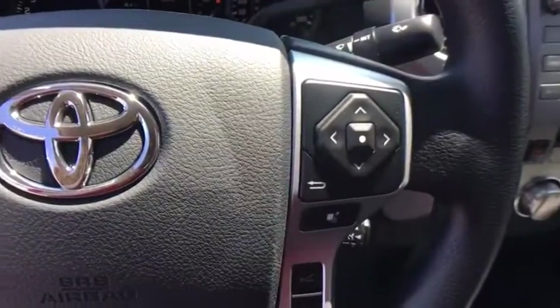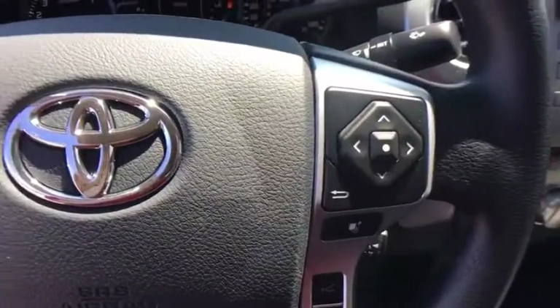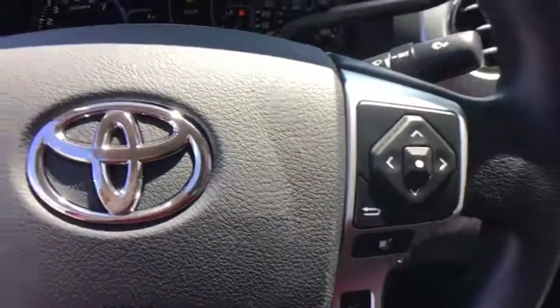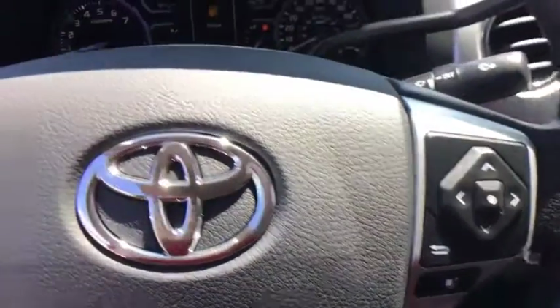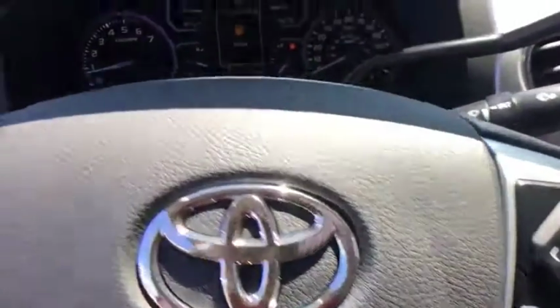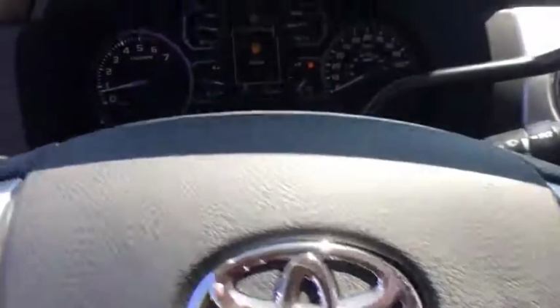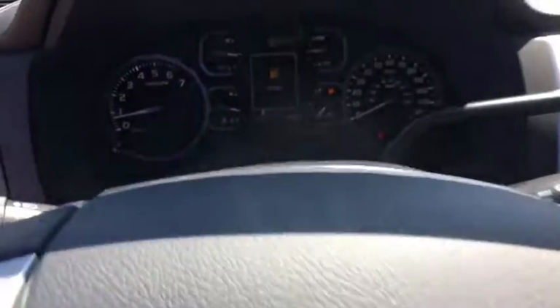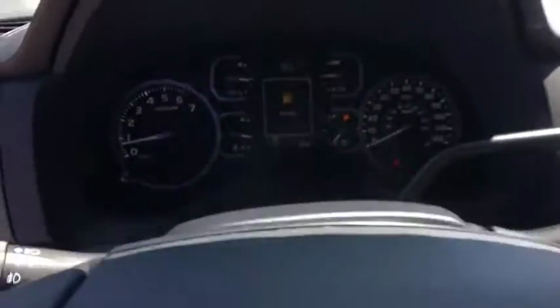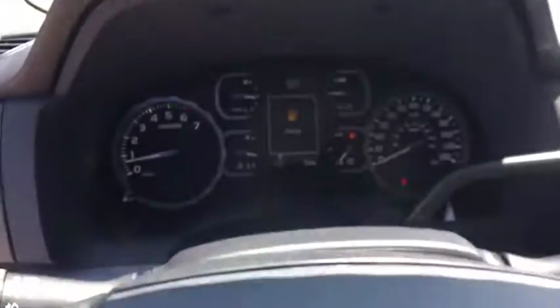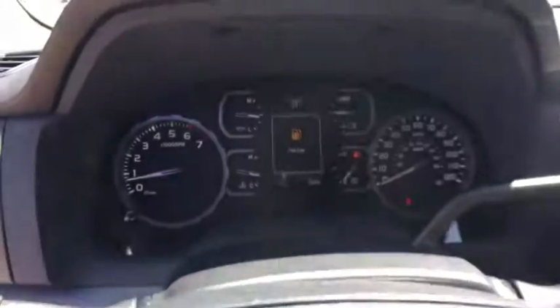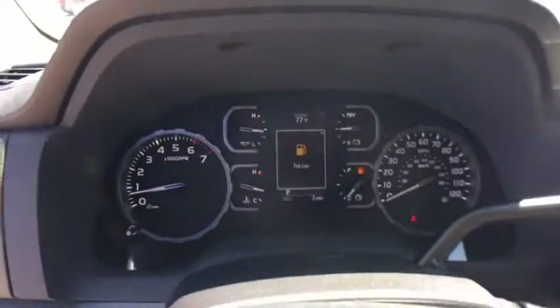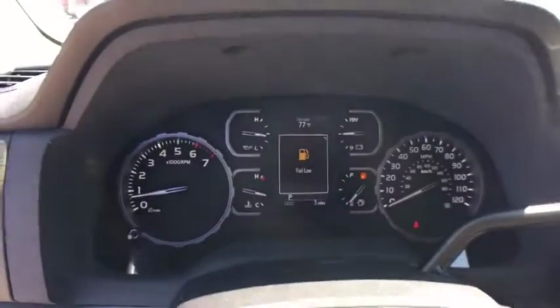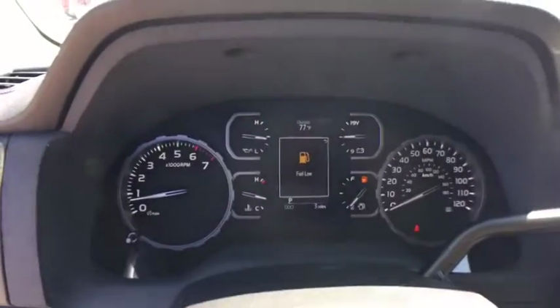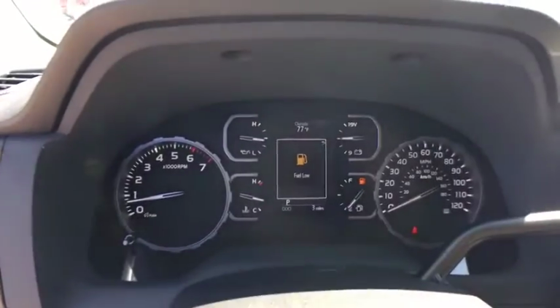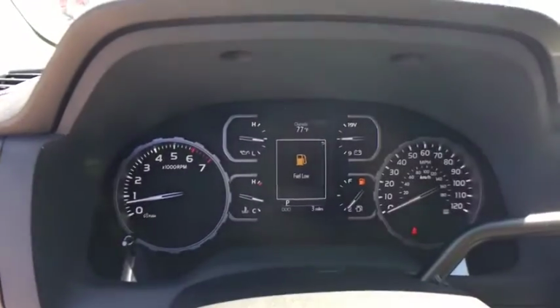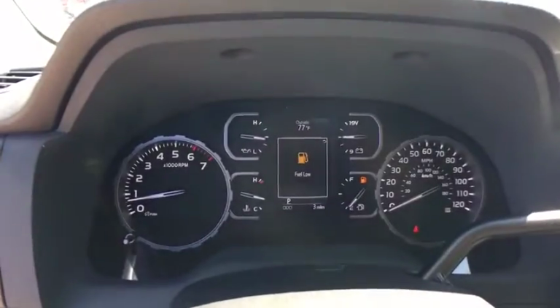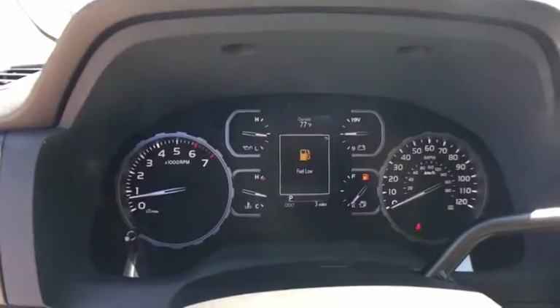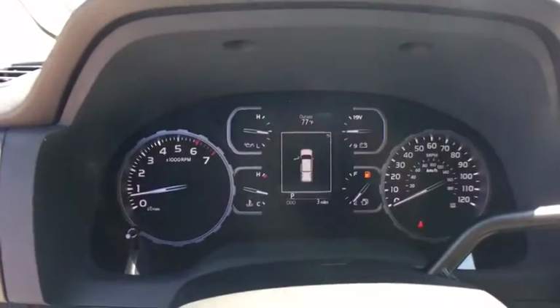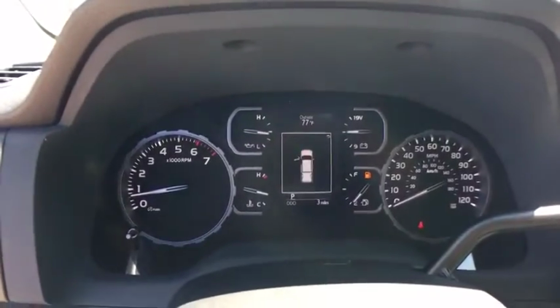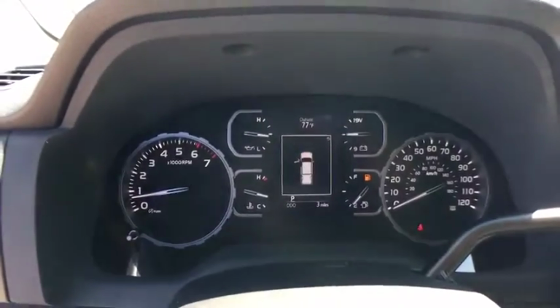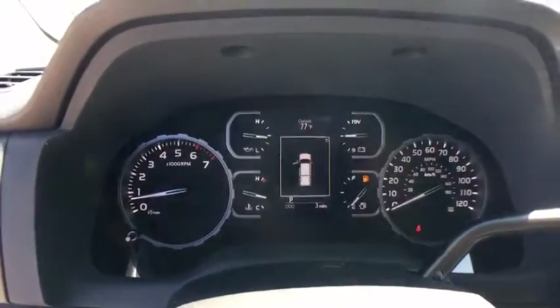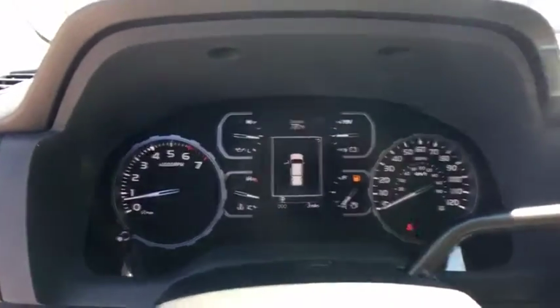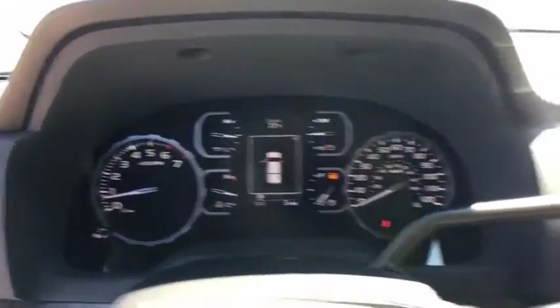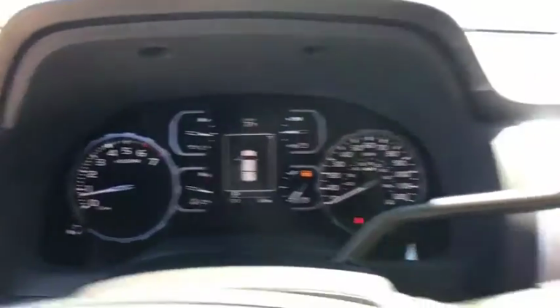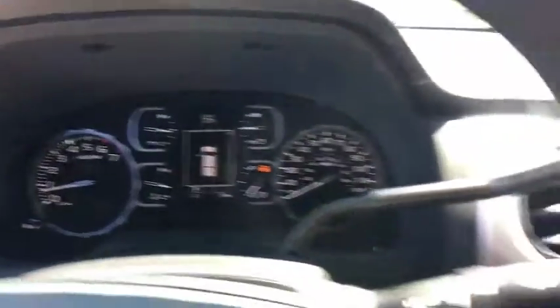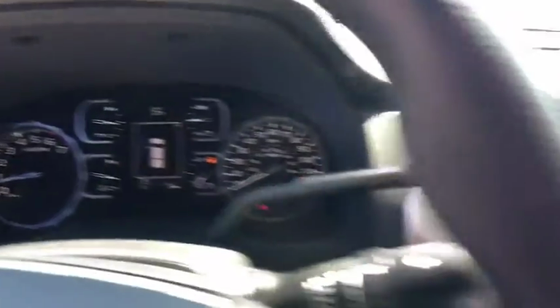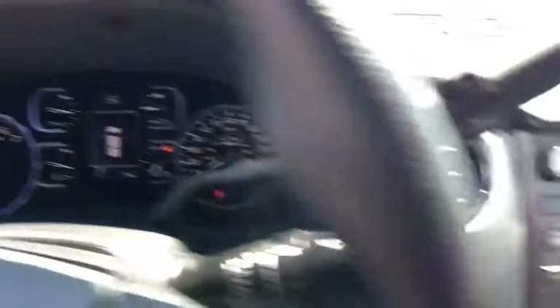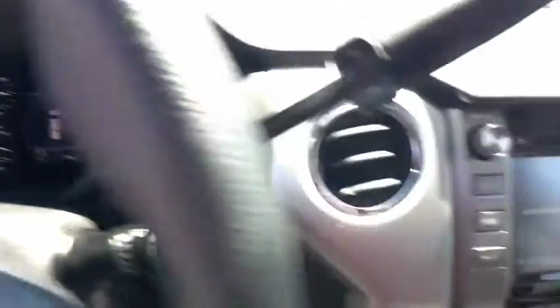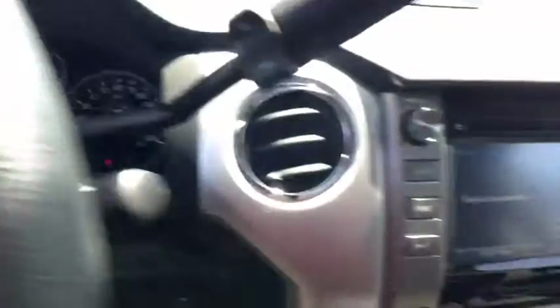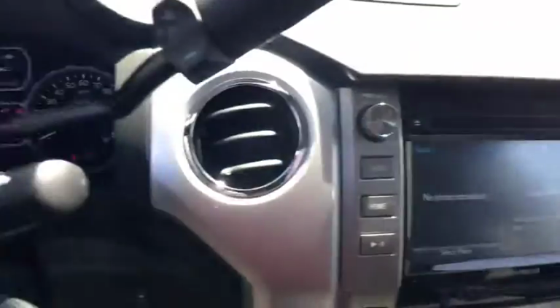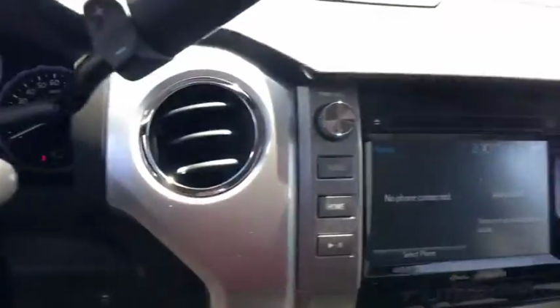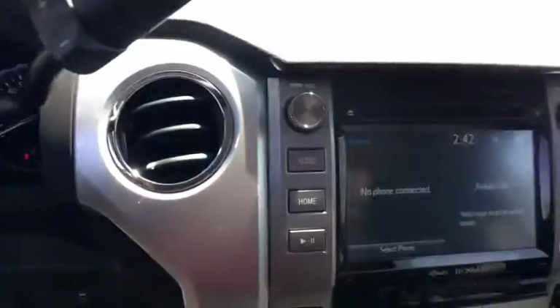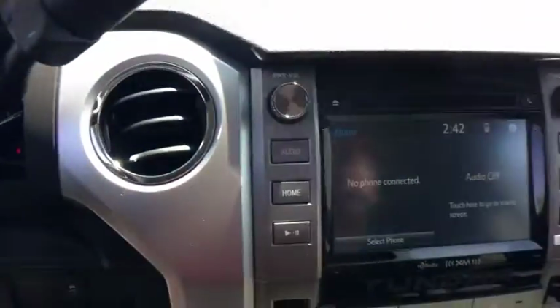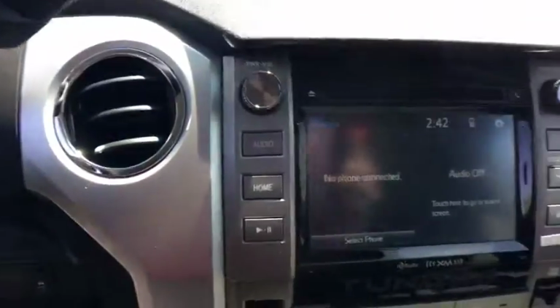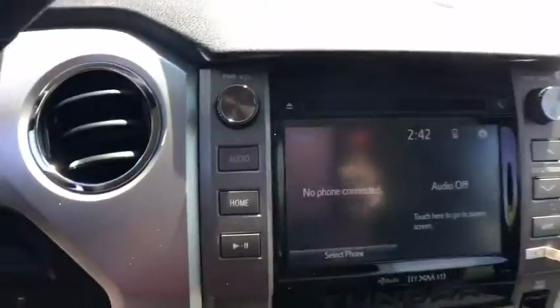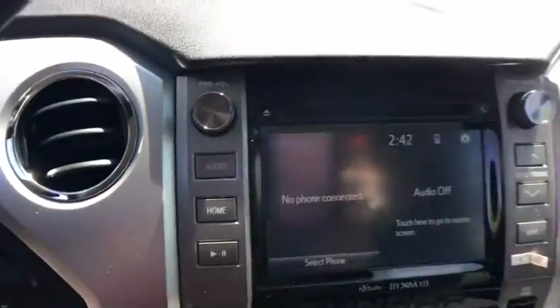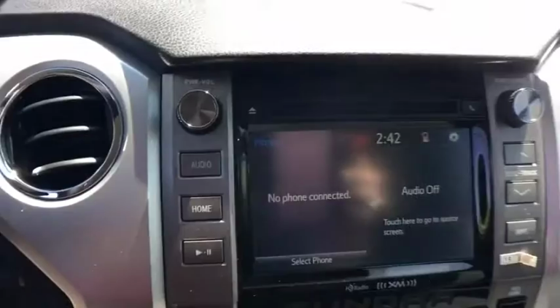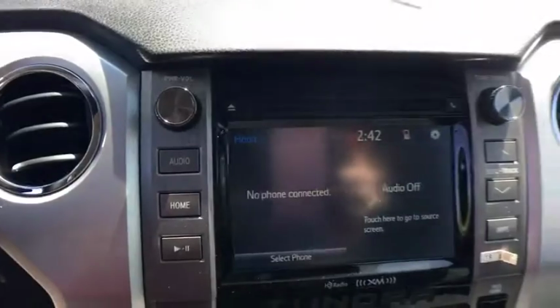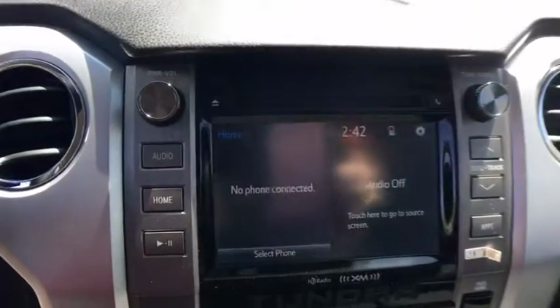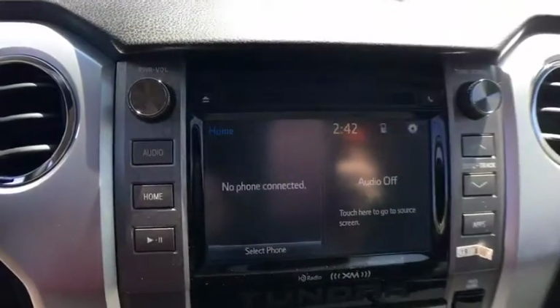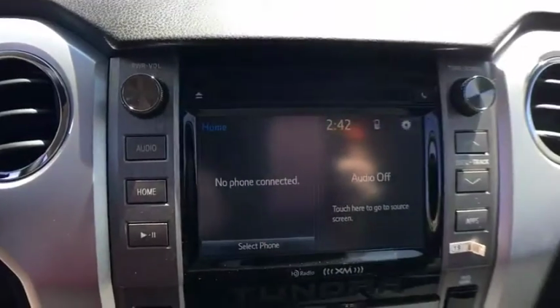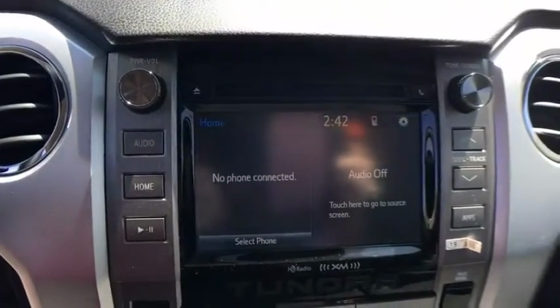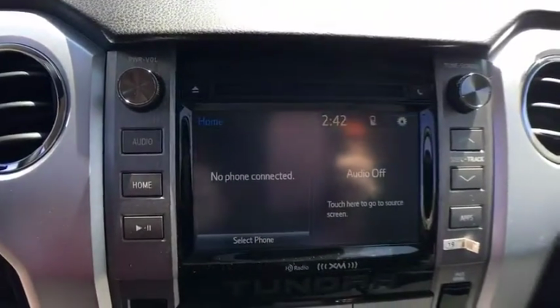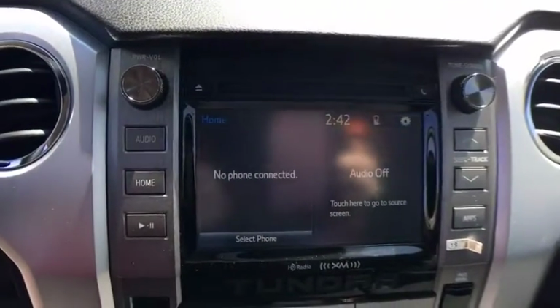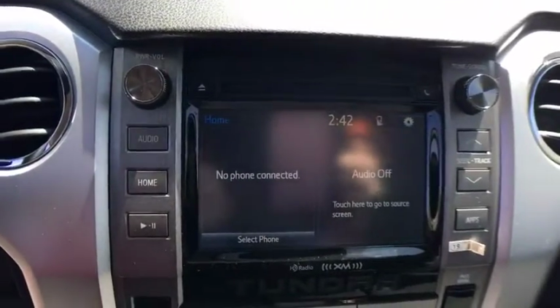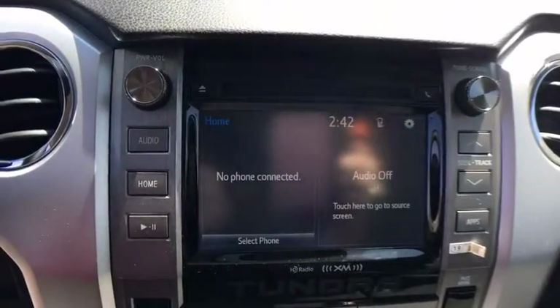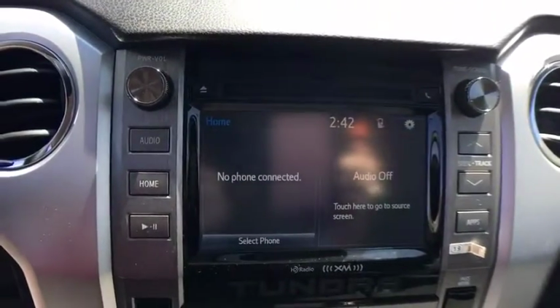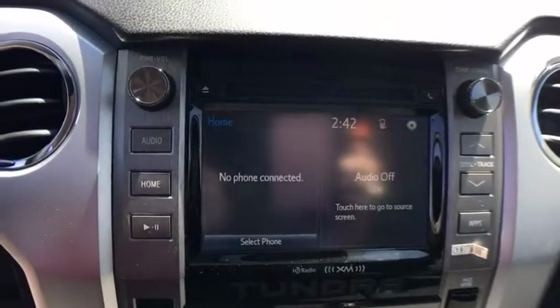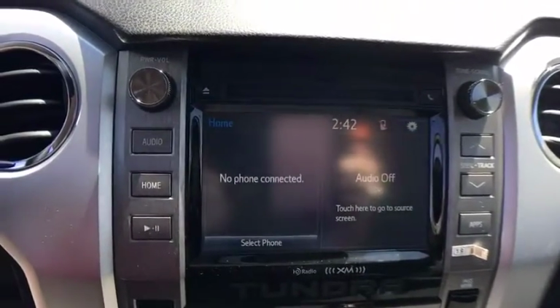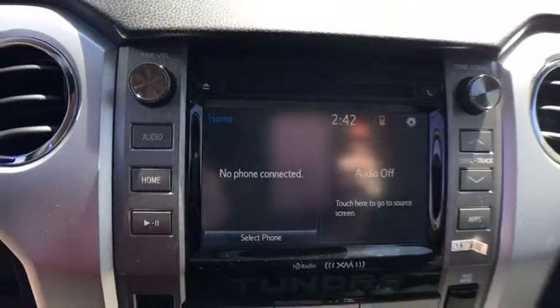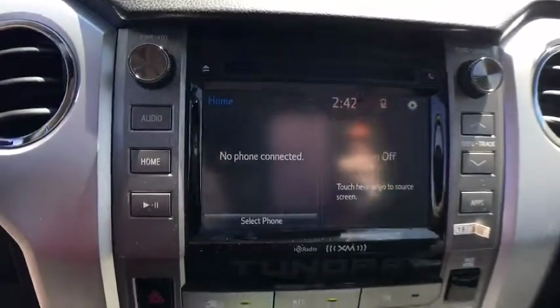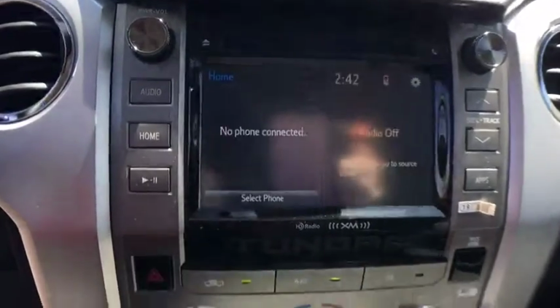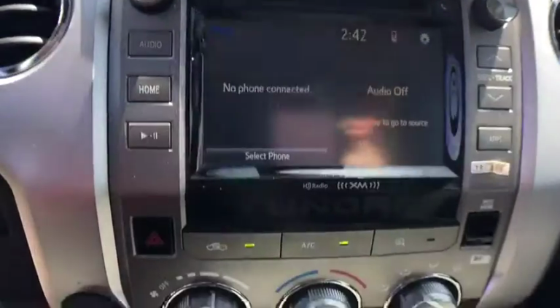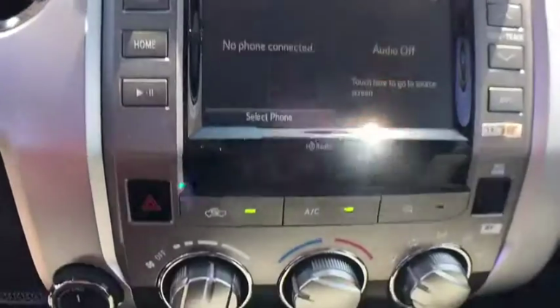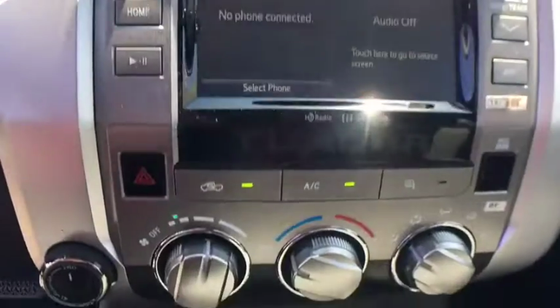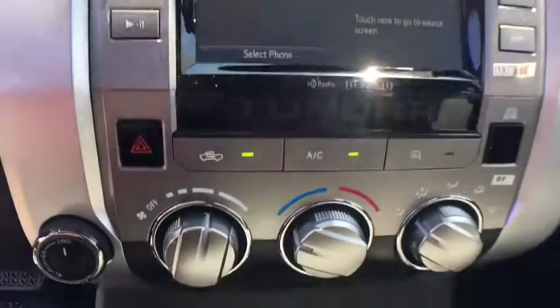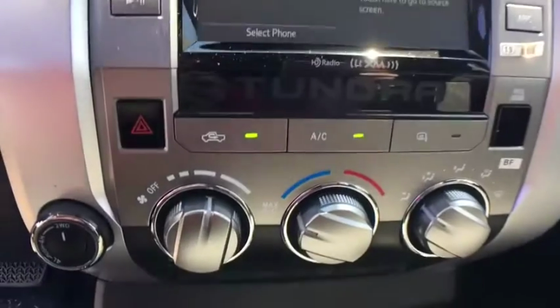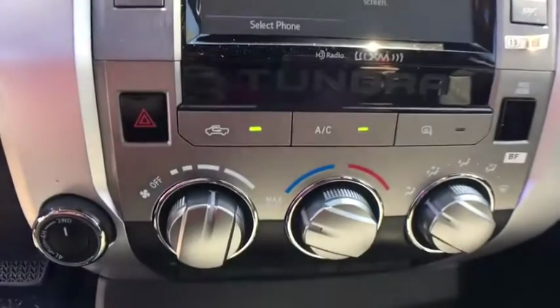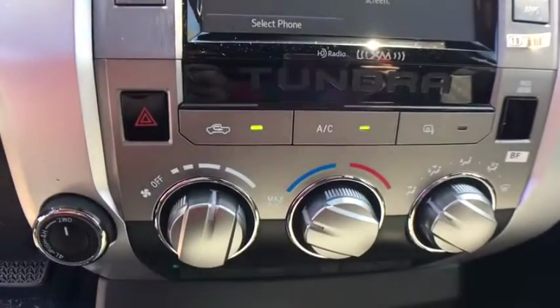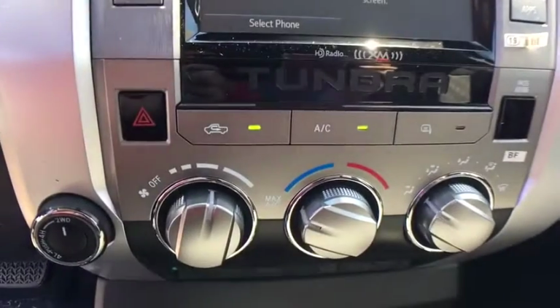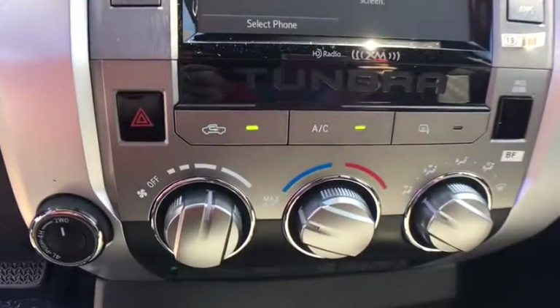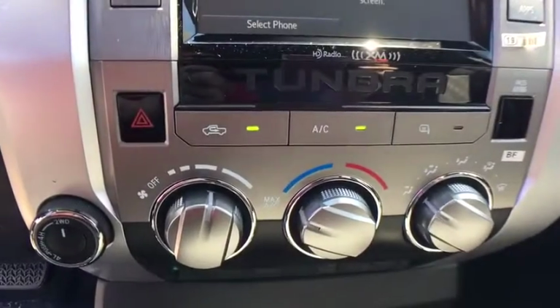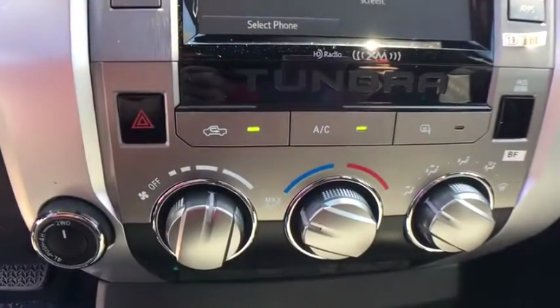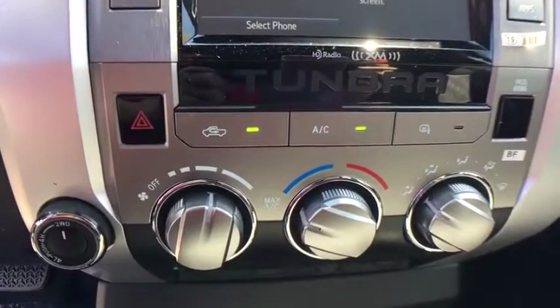Remote keyless entry, overhead console, driver vanity mirror, front reading lamps, tilt steering wheel, passenger vanity mirror.